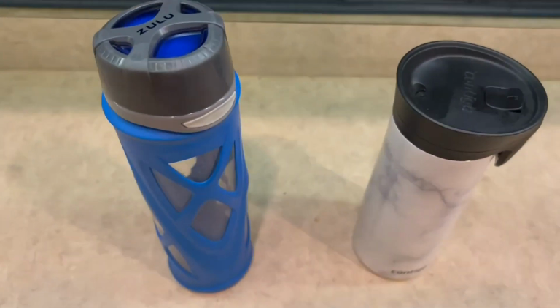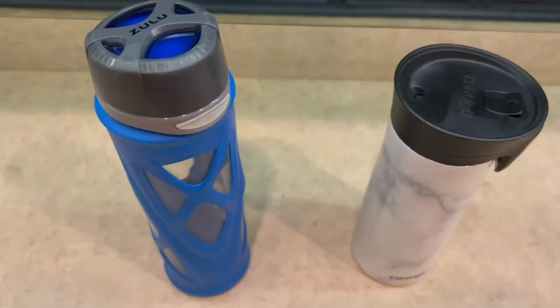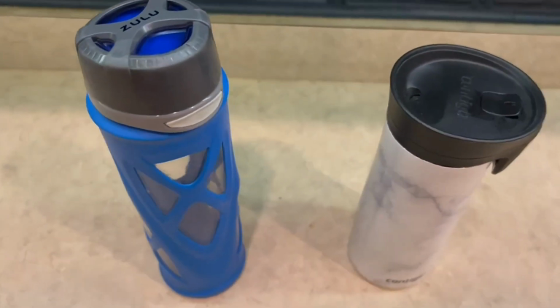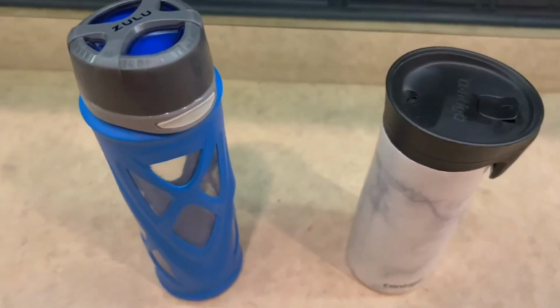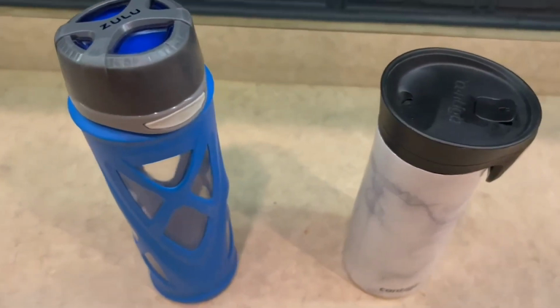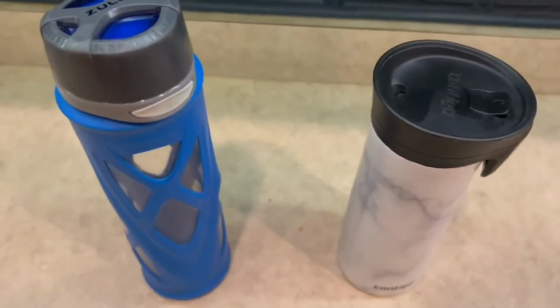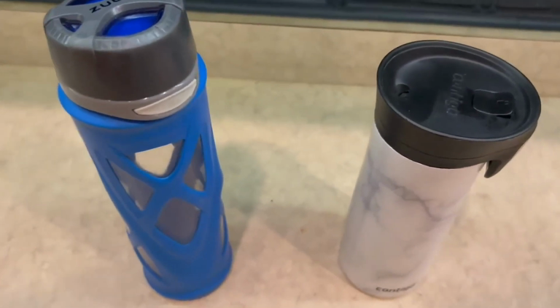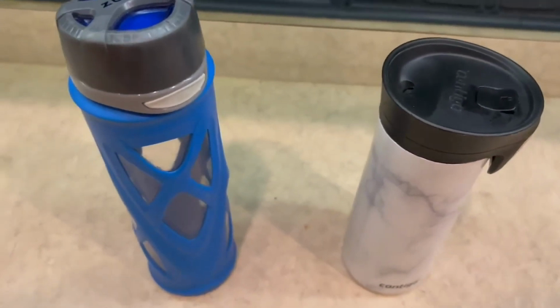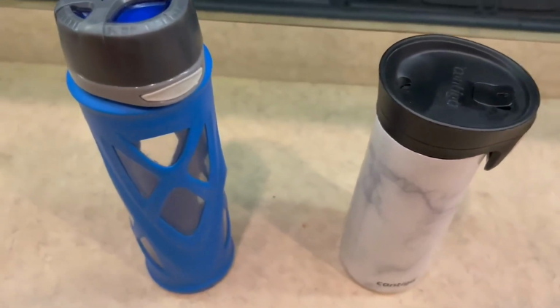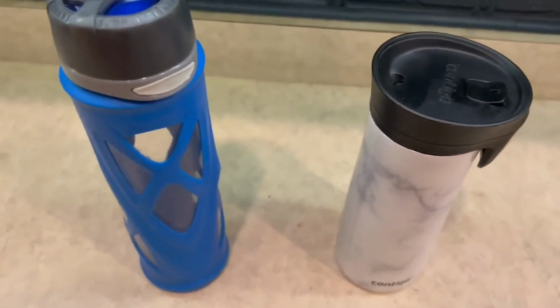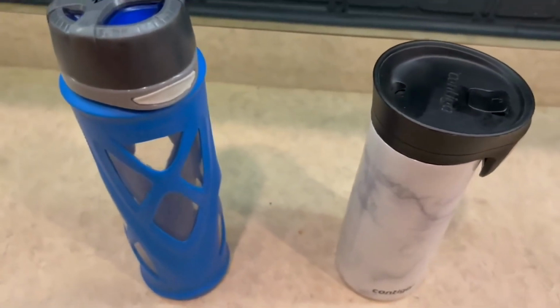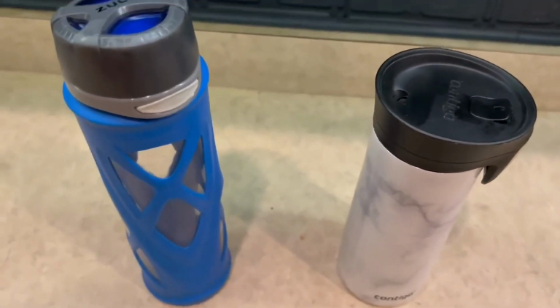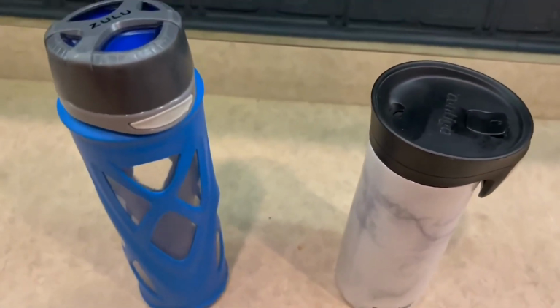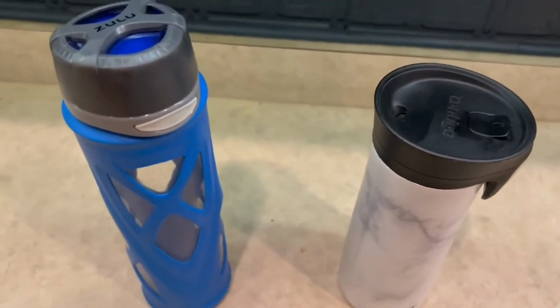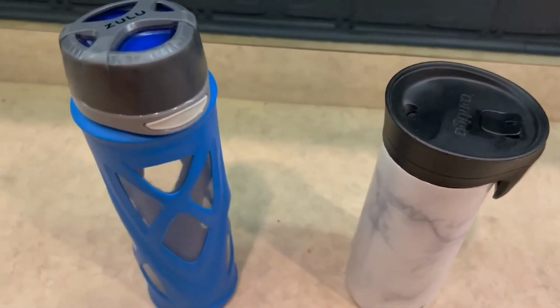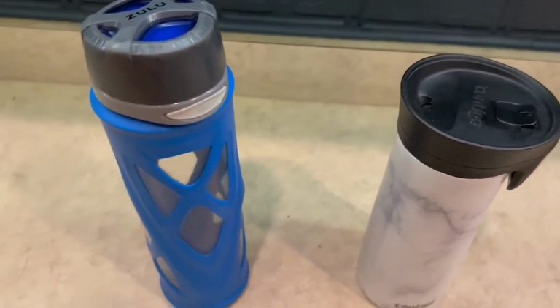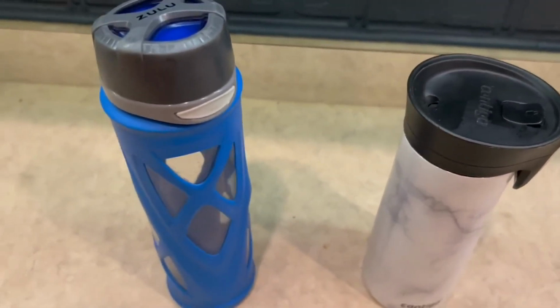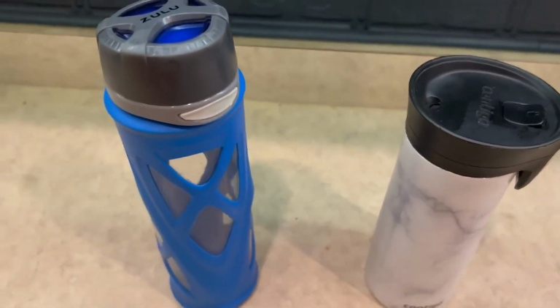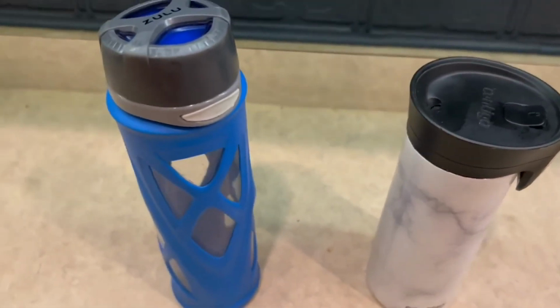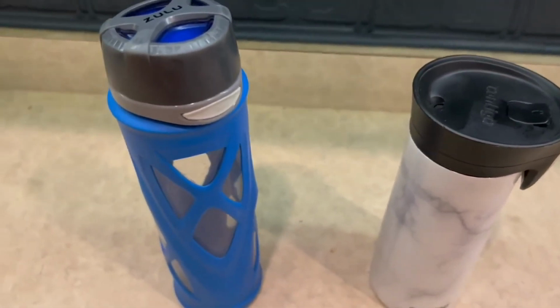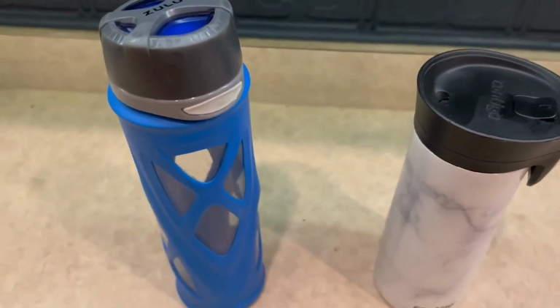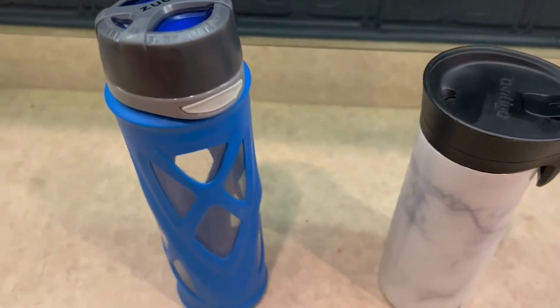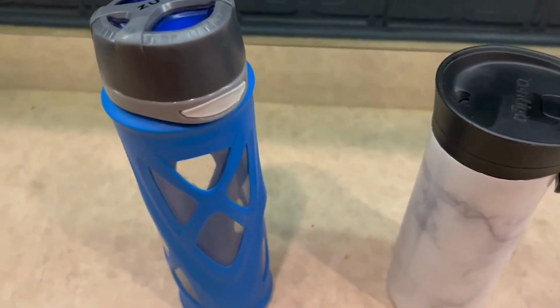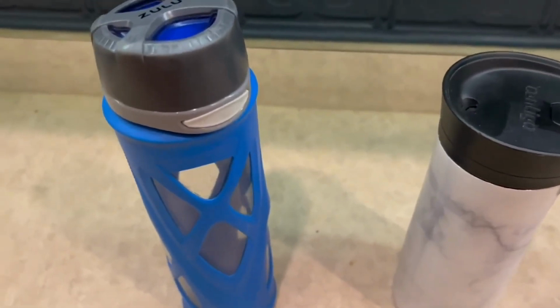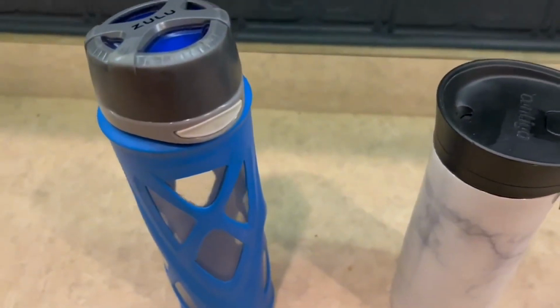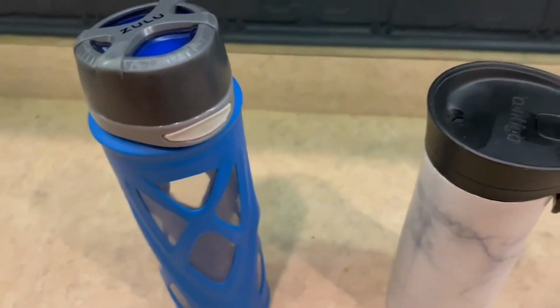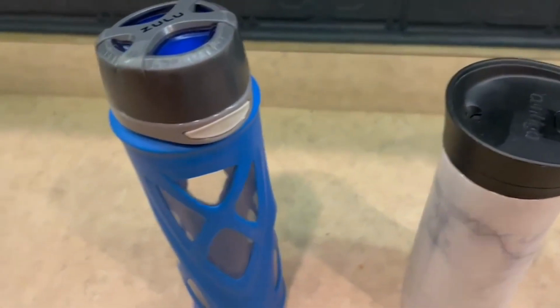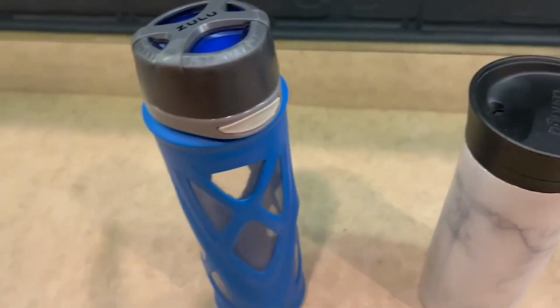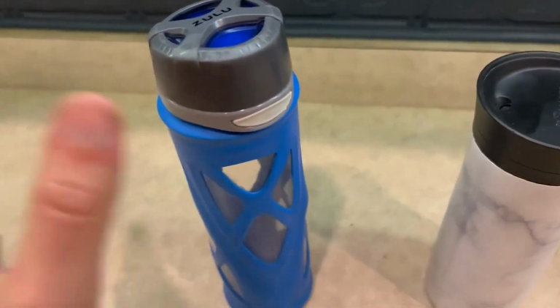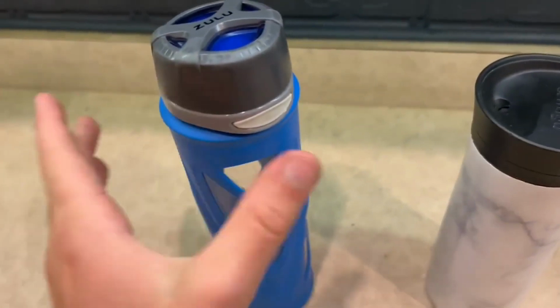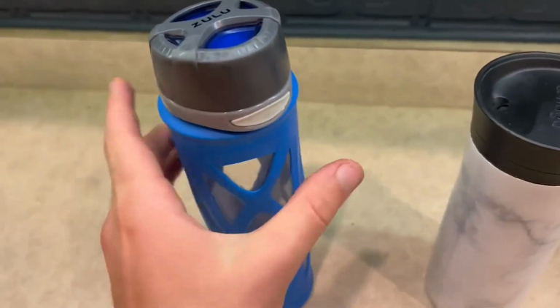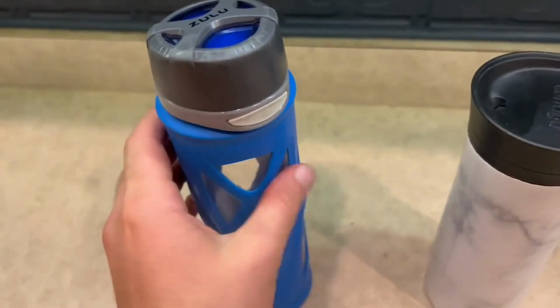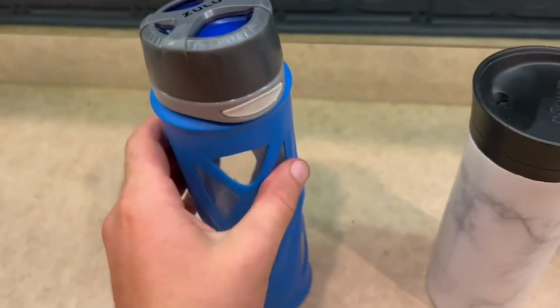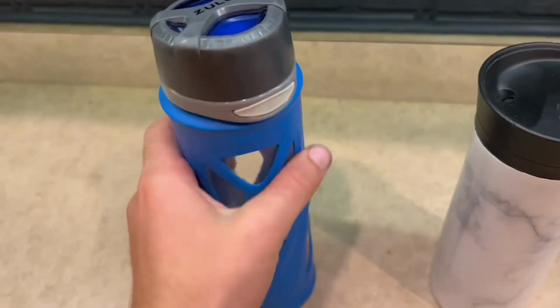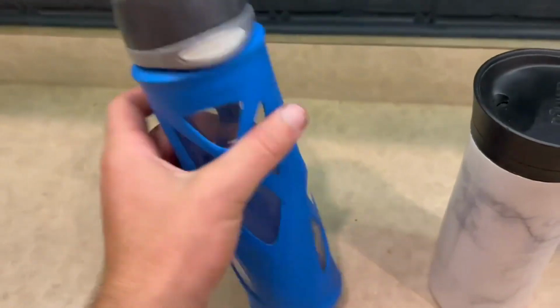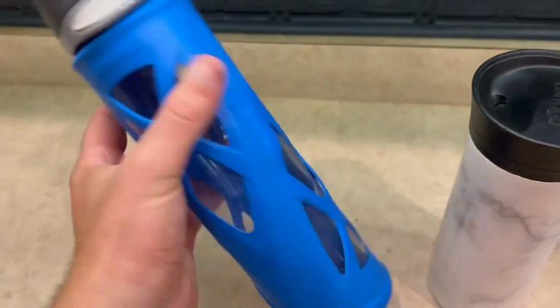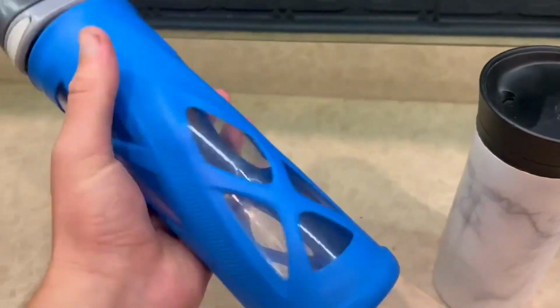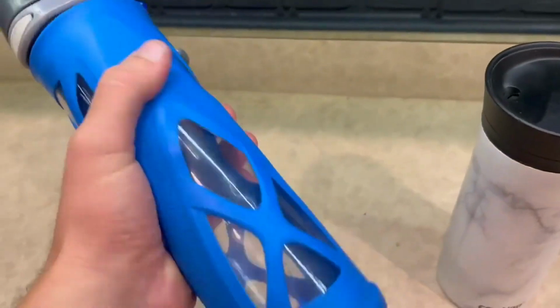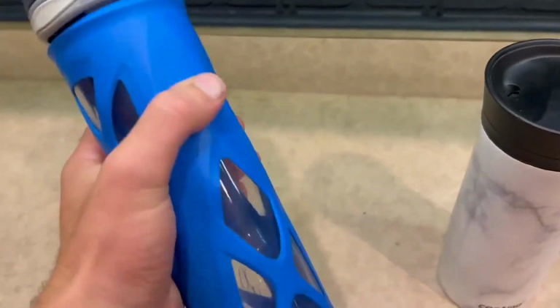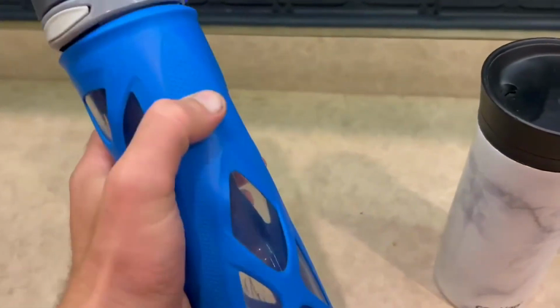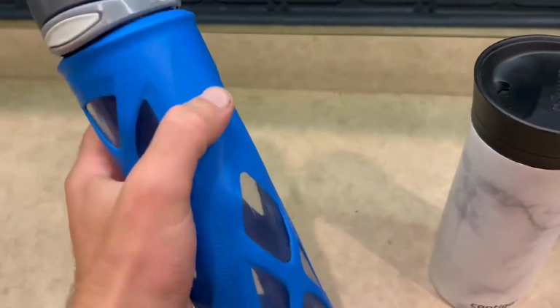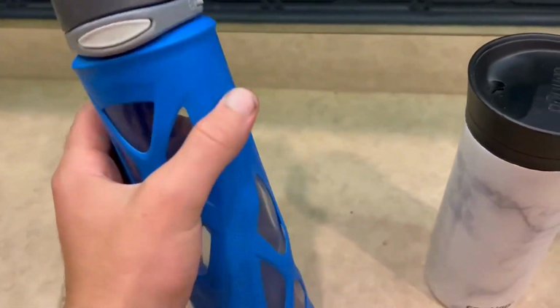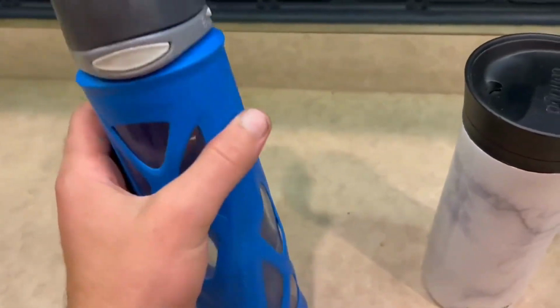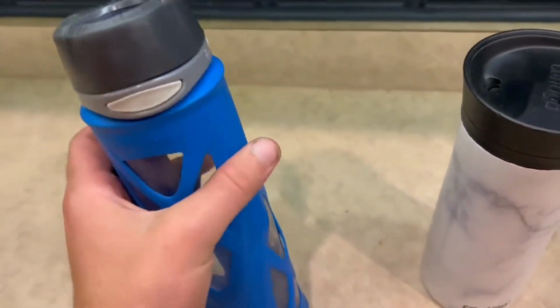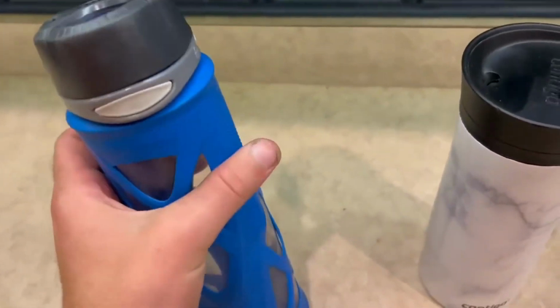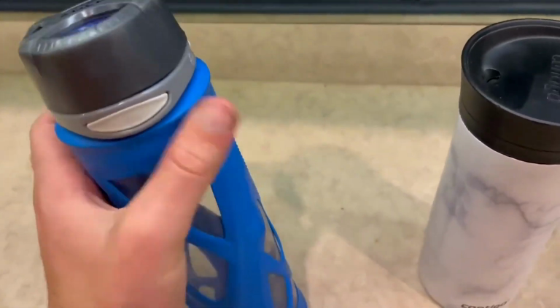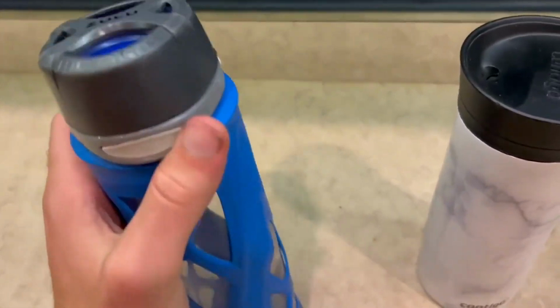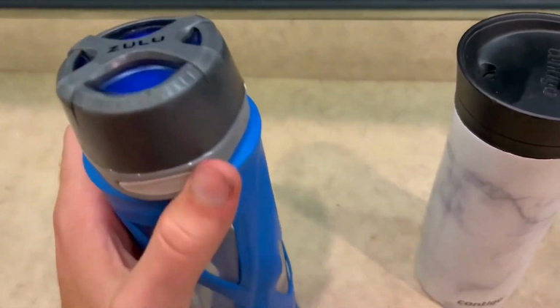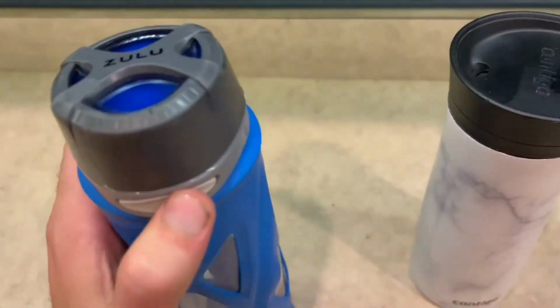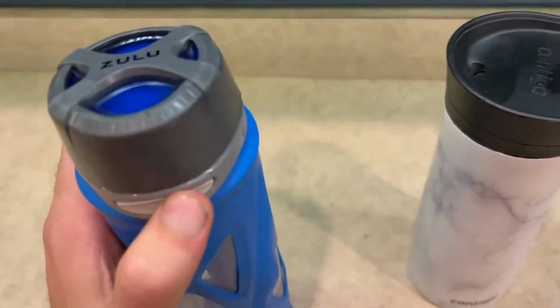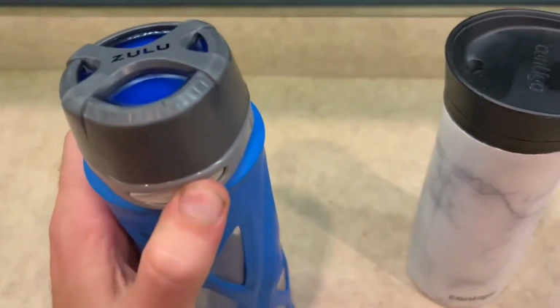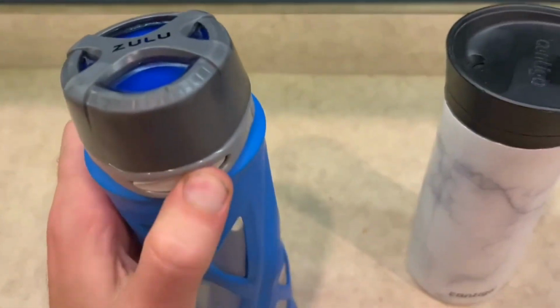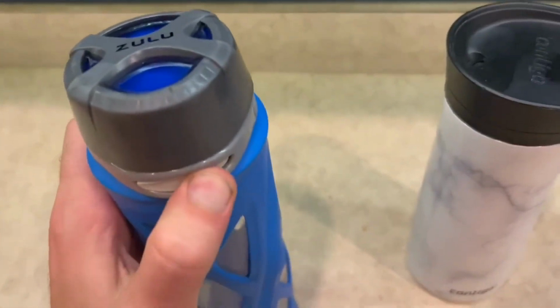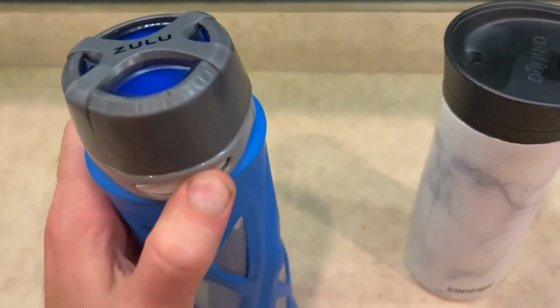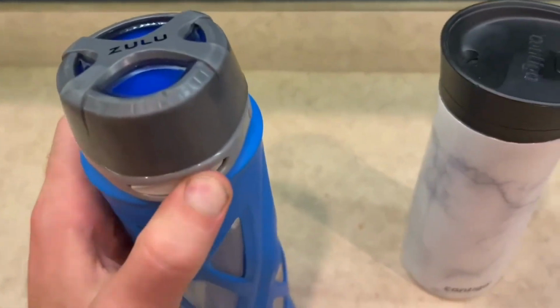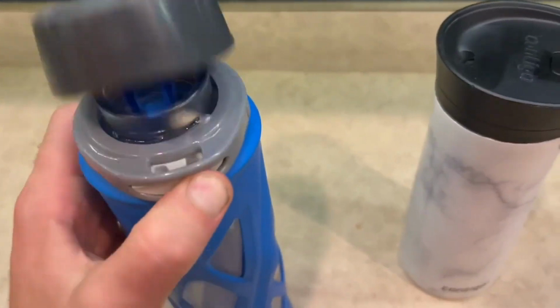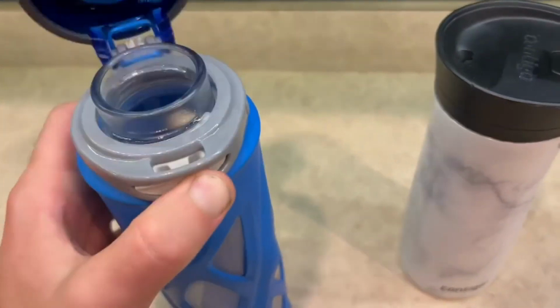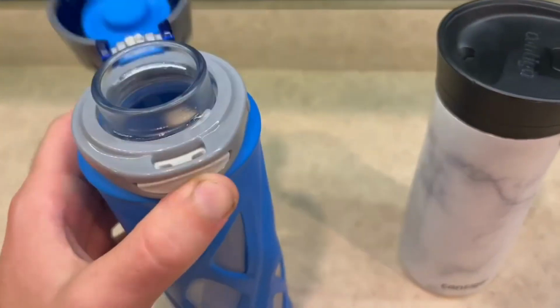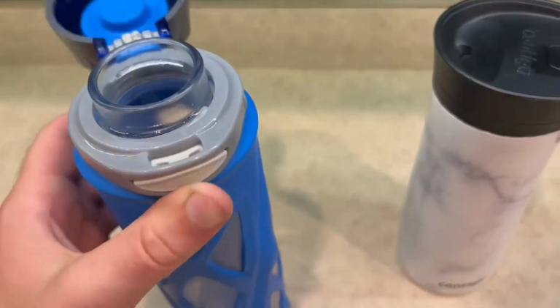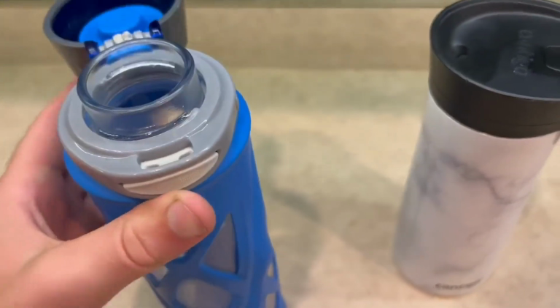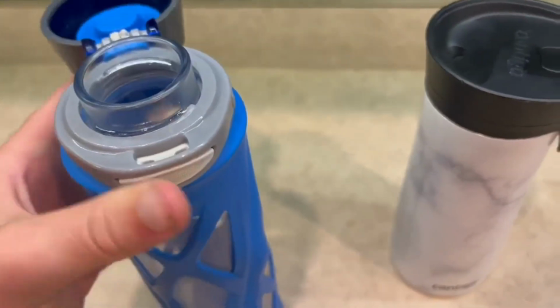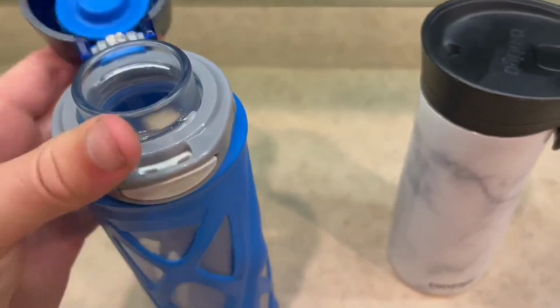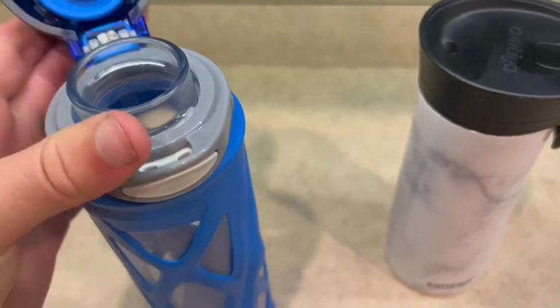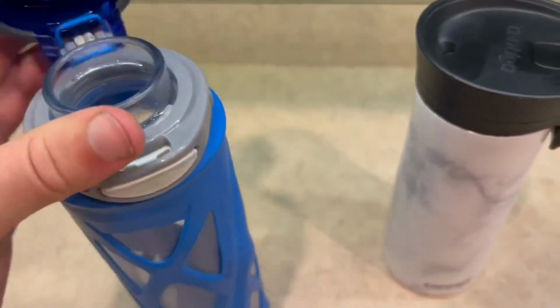For the Zulu, I really love how it's kind of the more bigger bottle. There is nice rubber all around, and it does pop open like that.